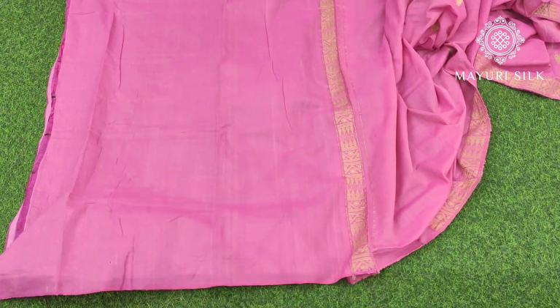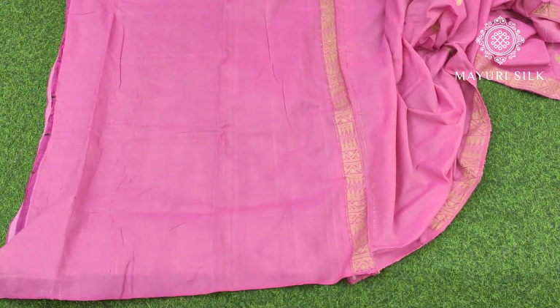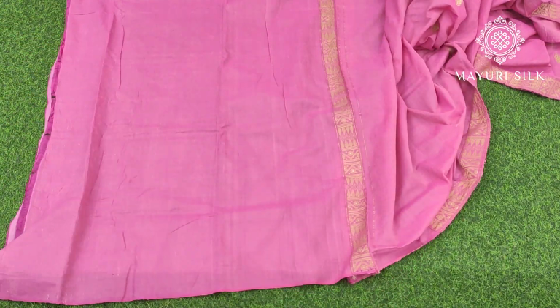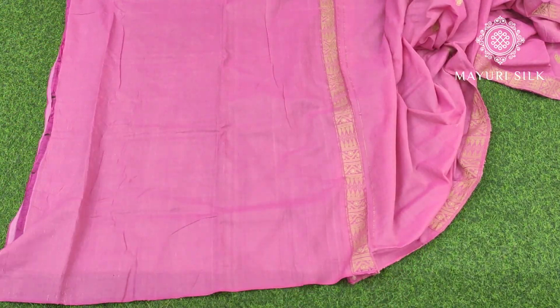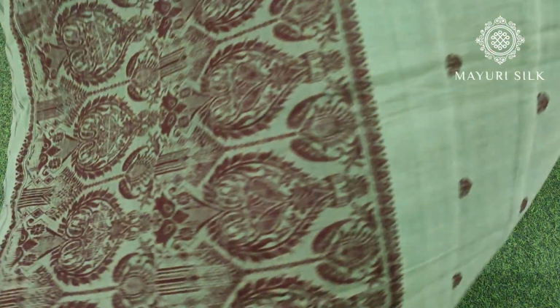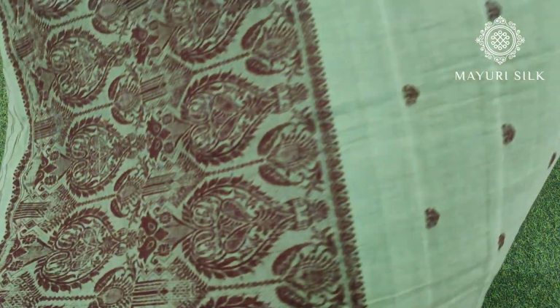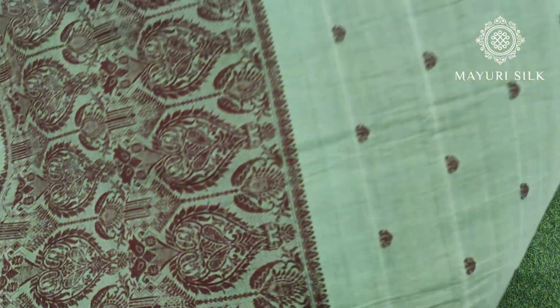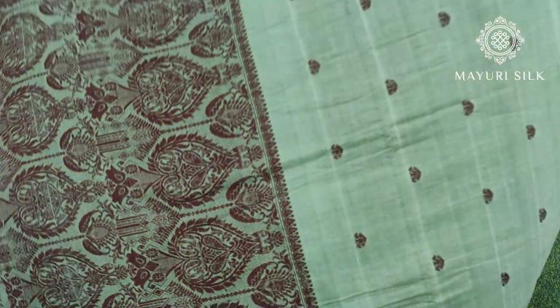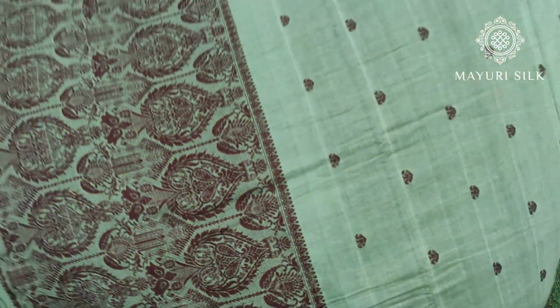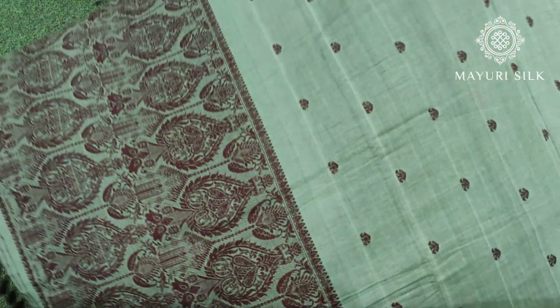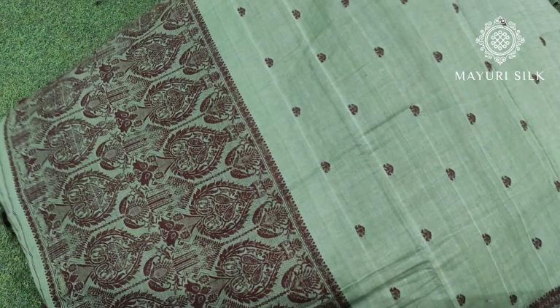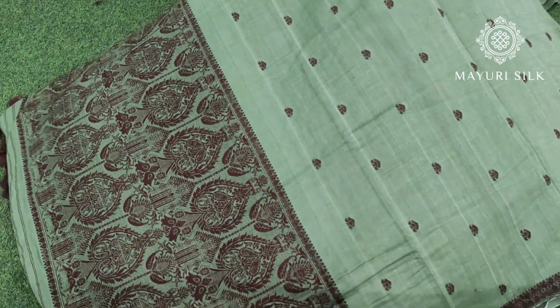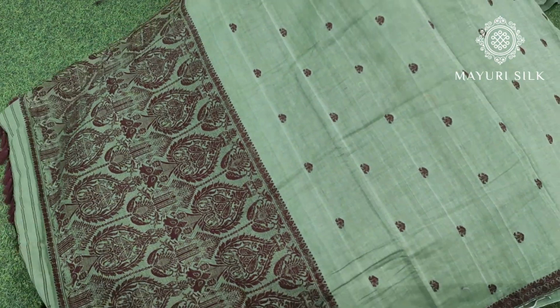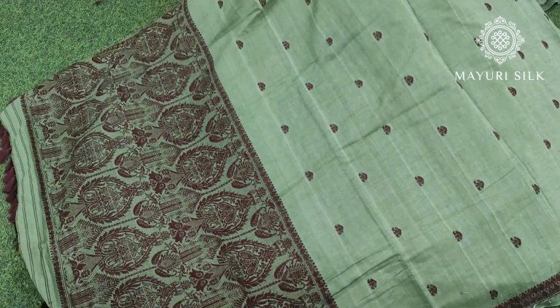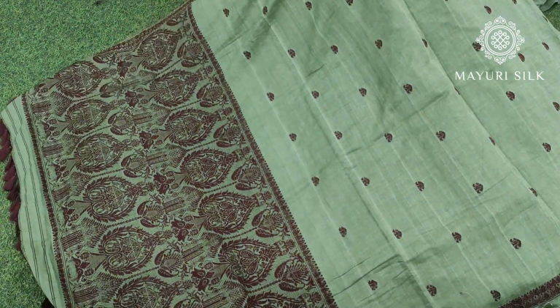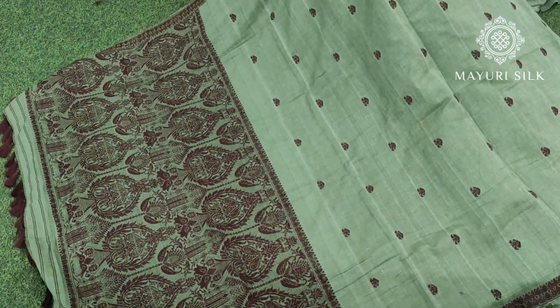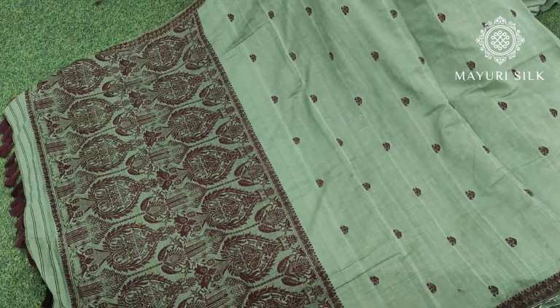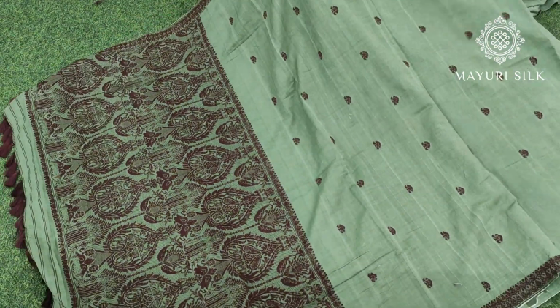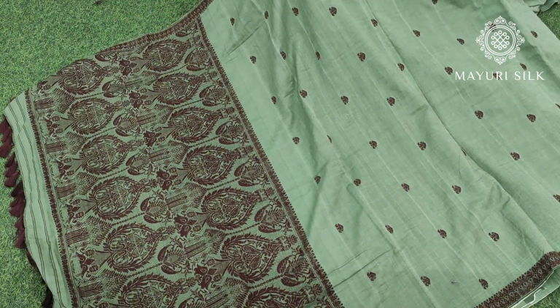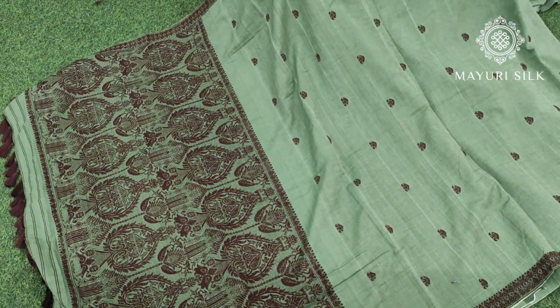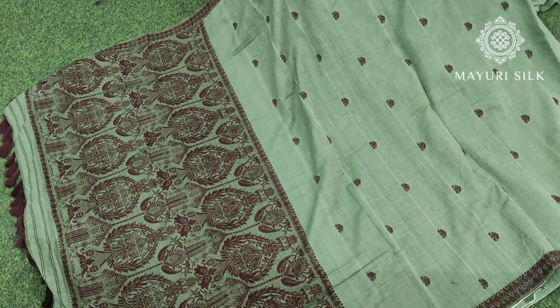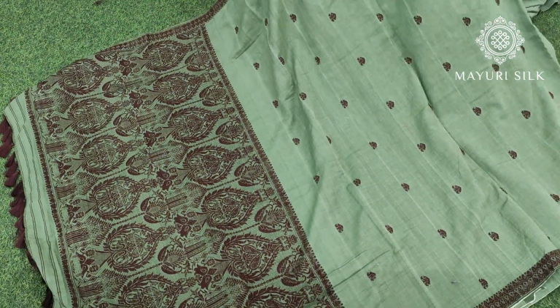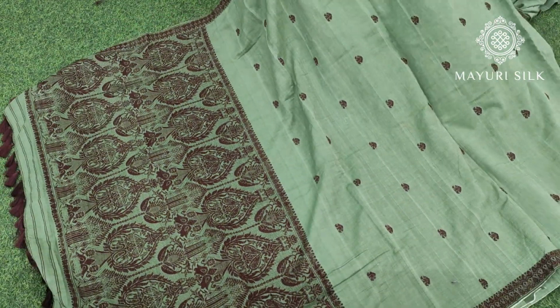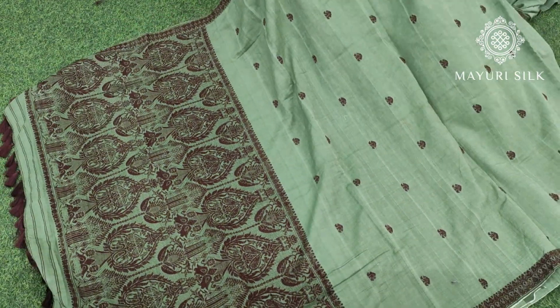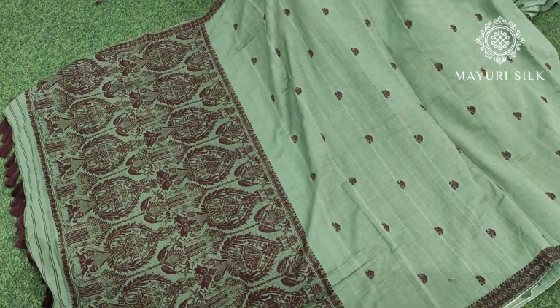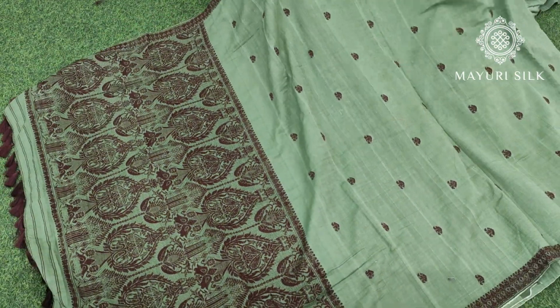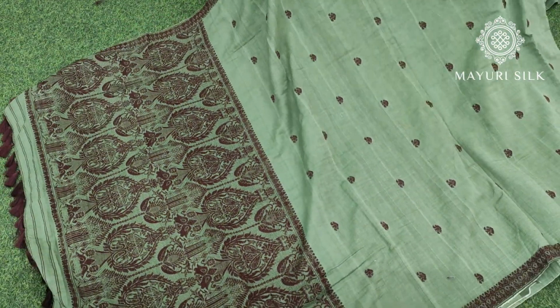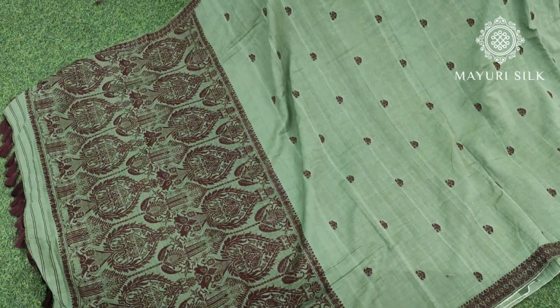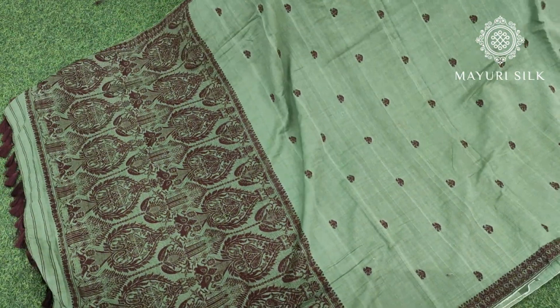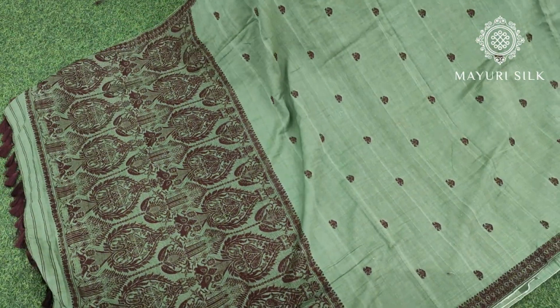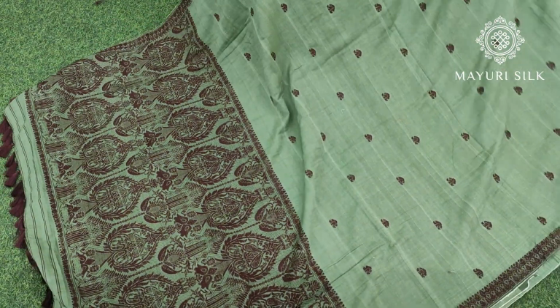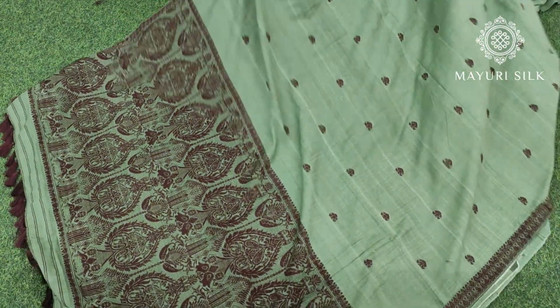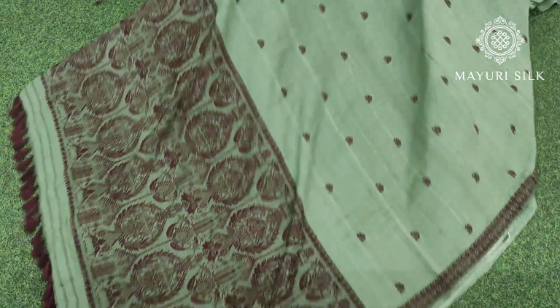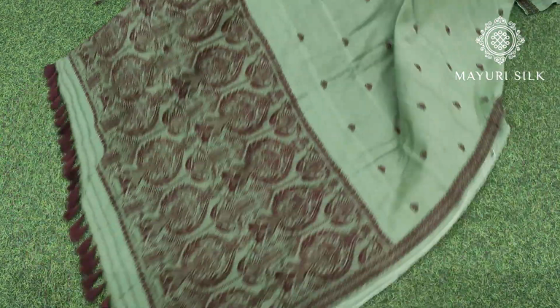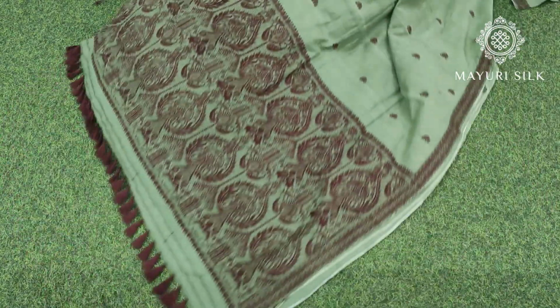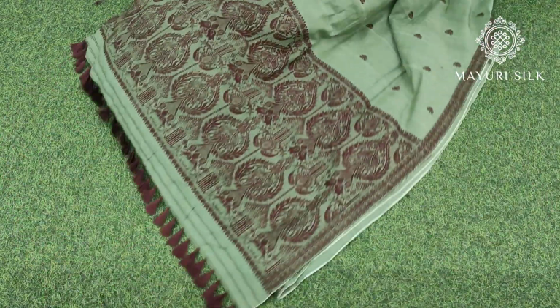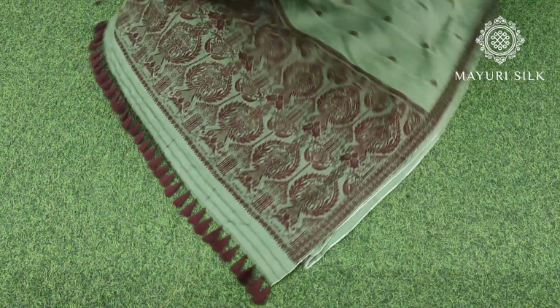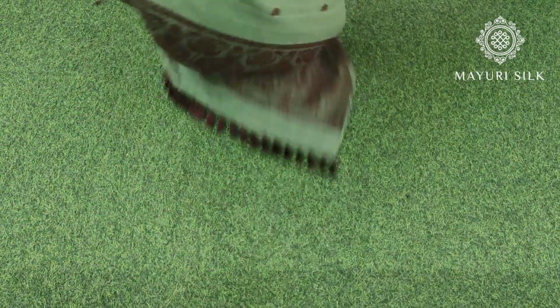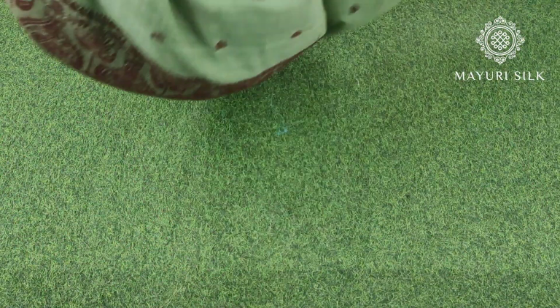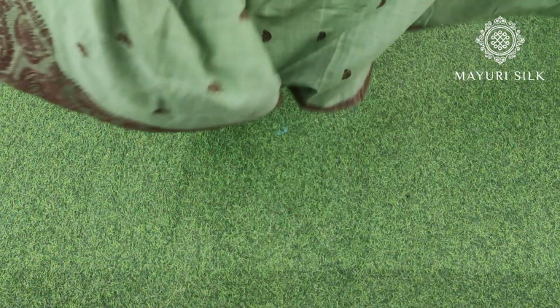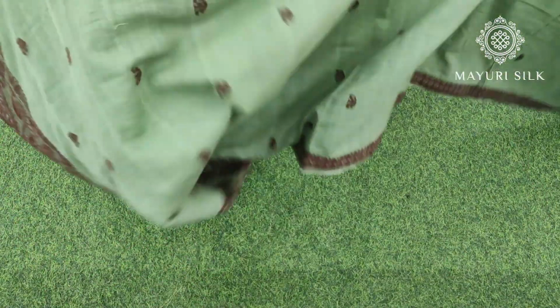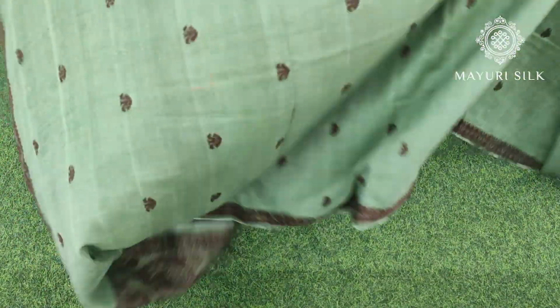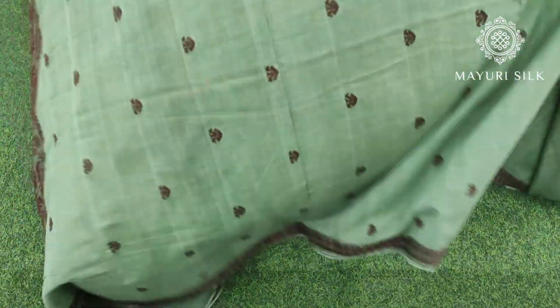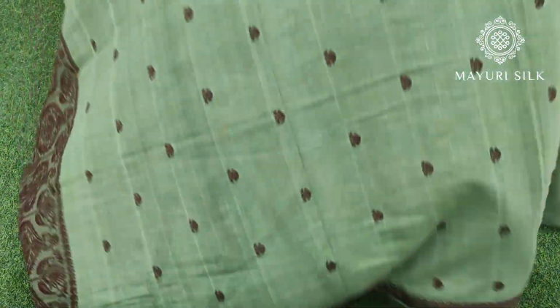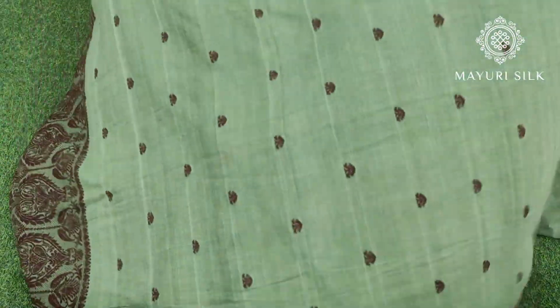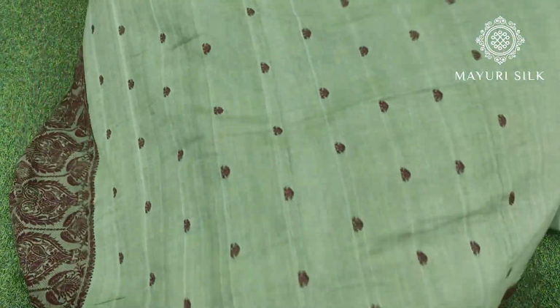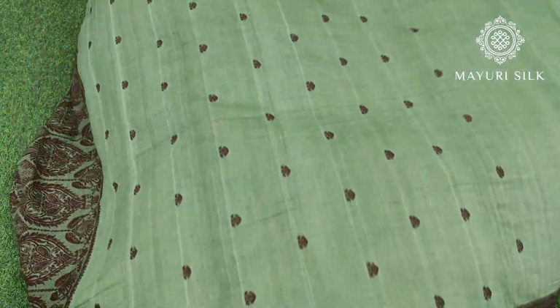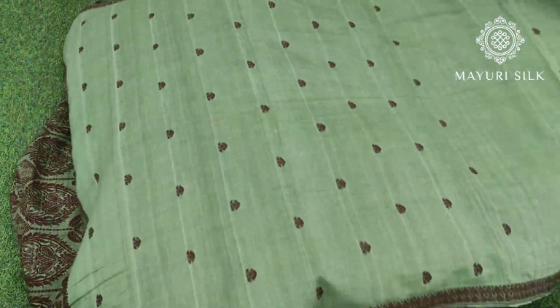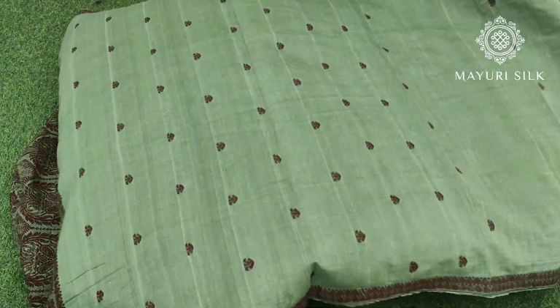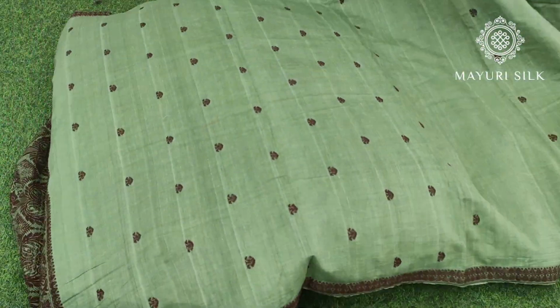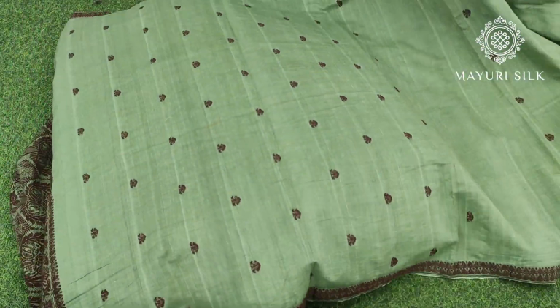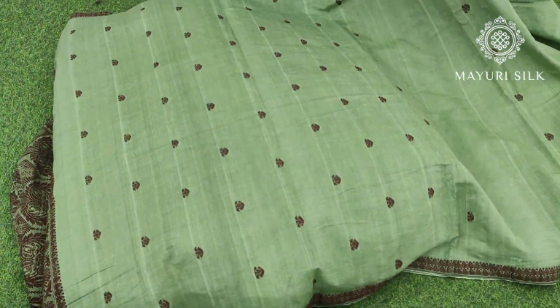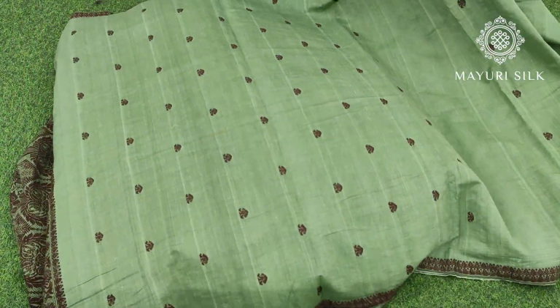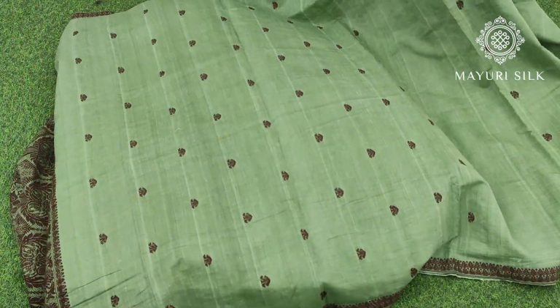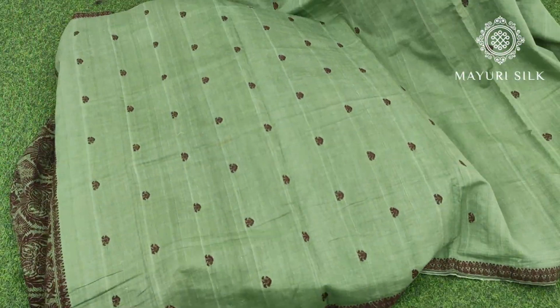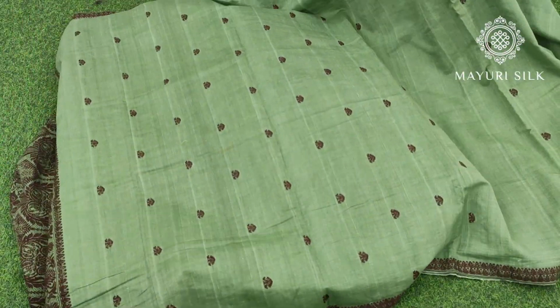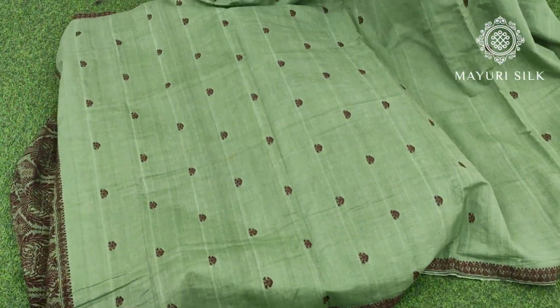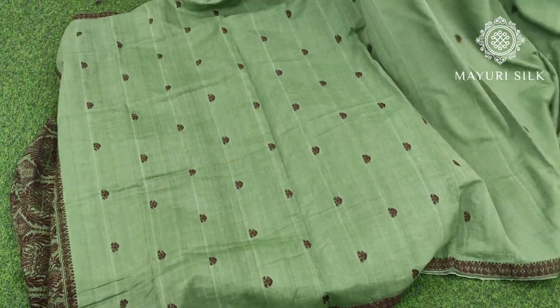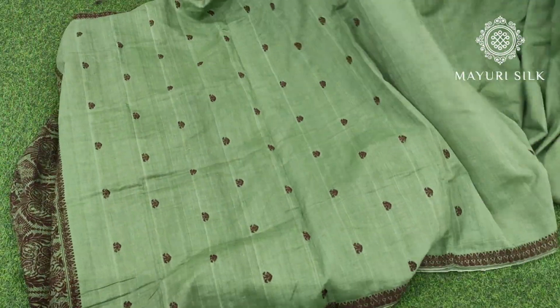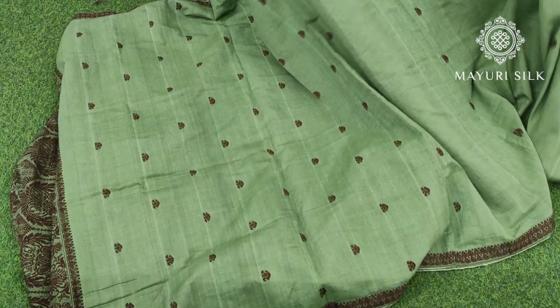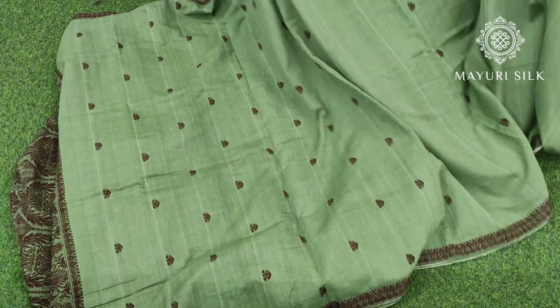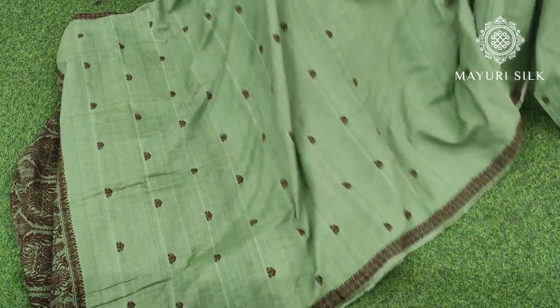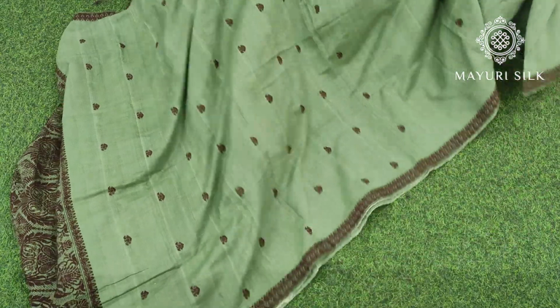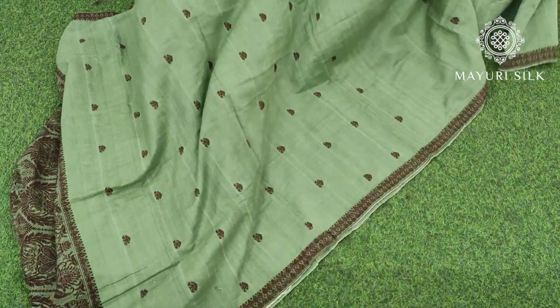This one is the second saree — a very unique color combination. The brown threadwork is very nice and it has a little retro look.